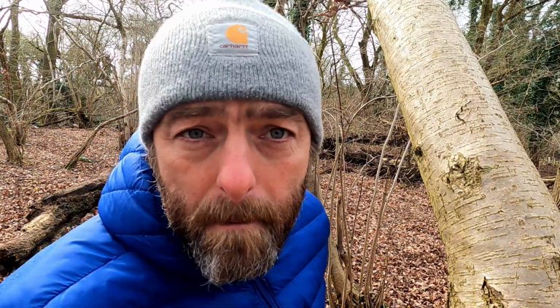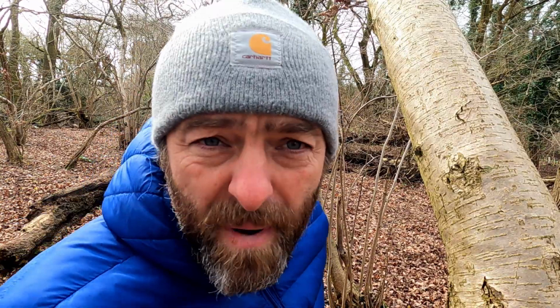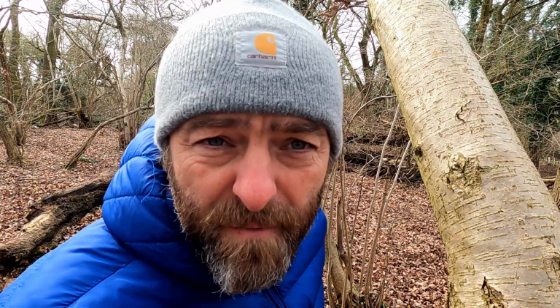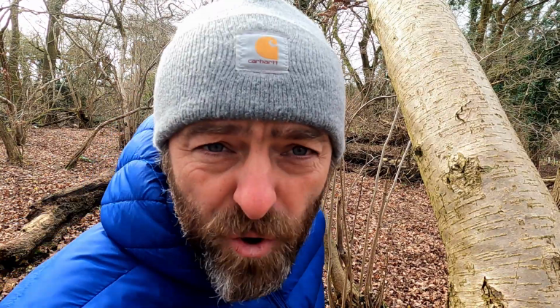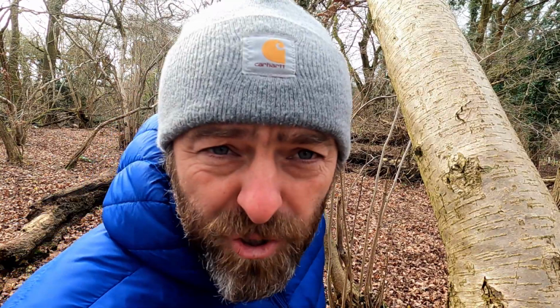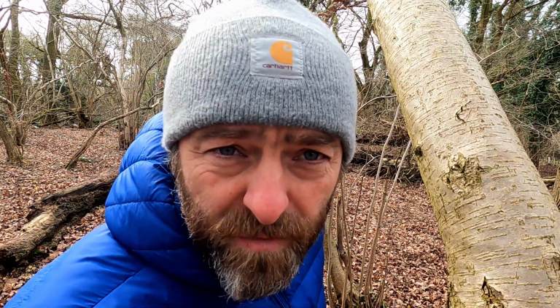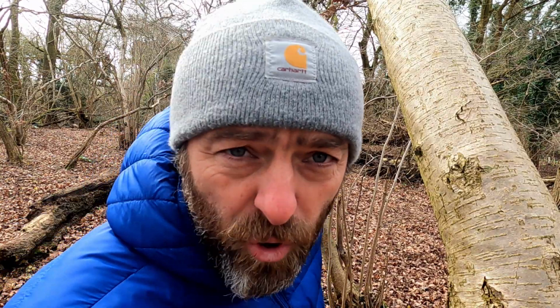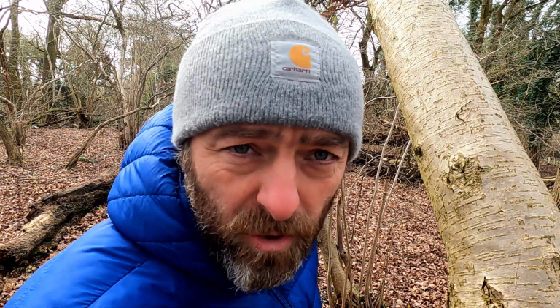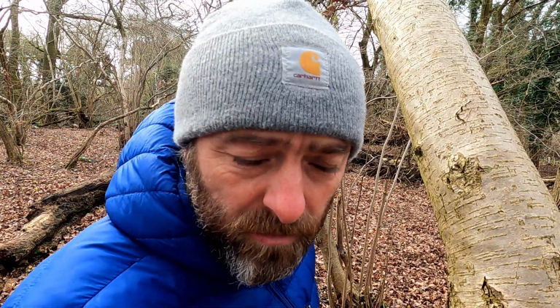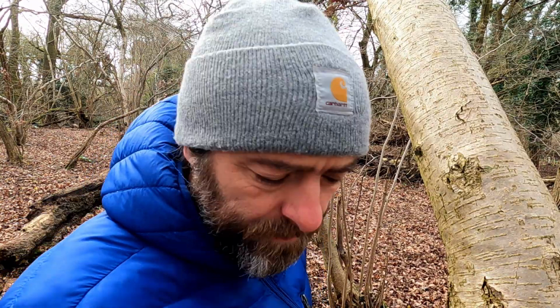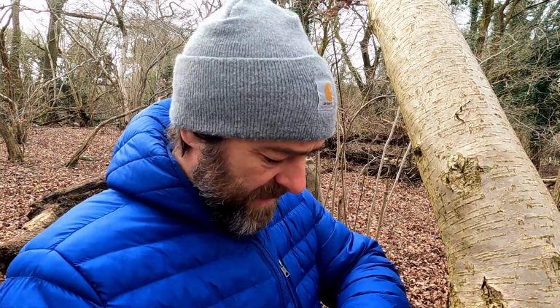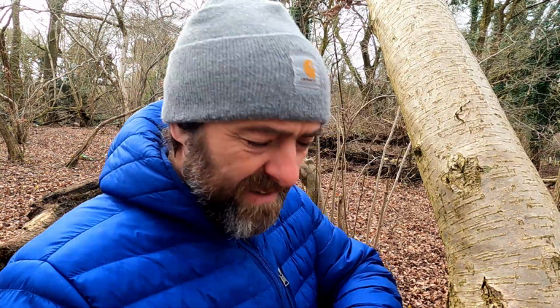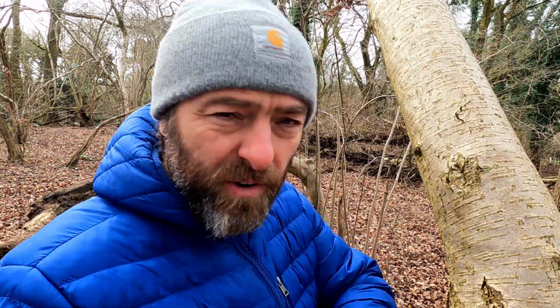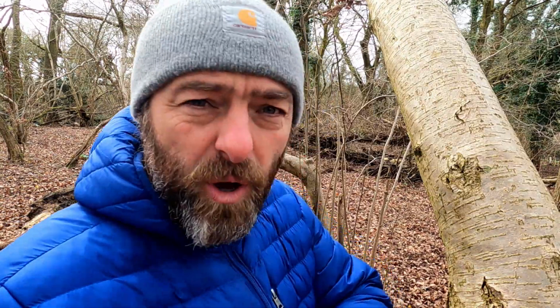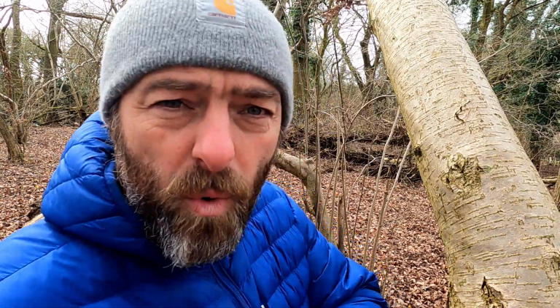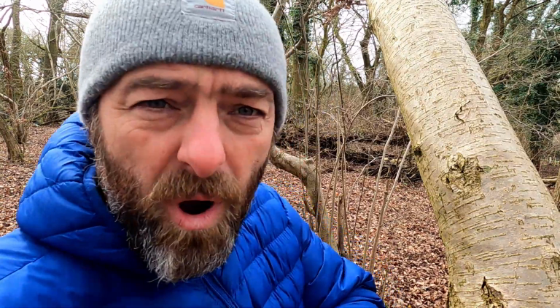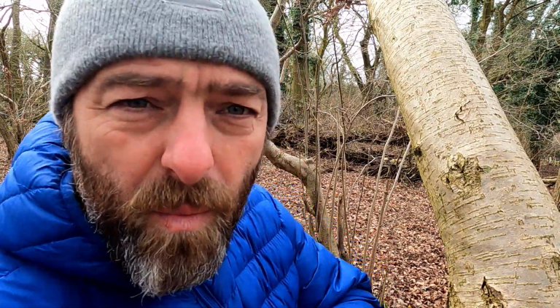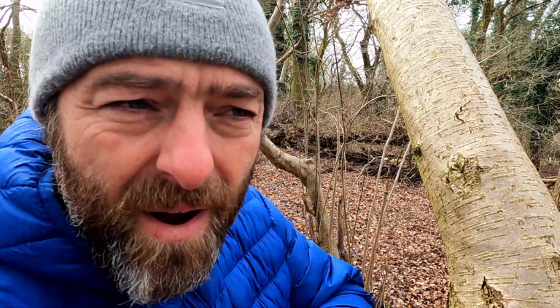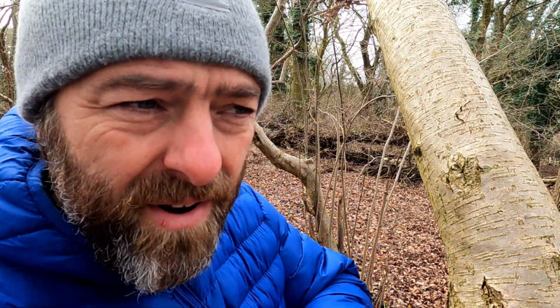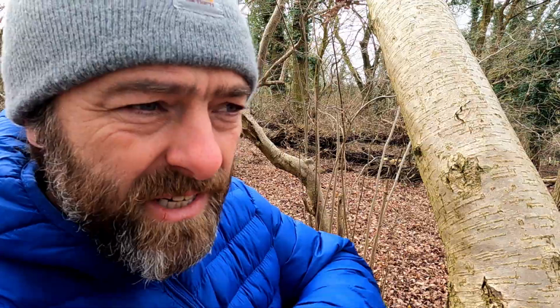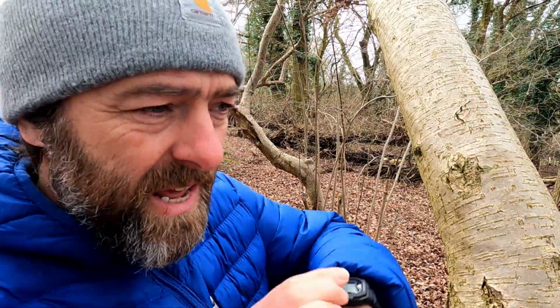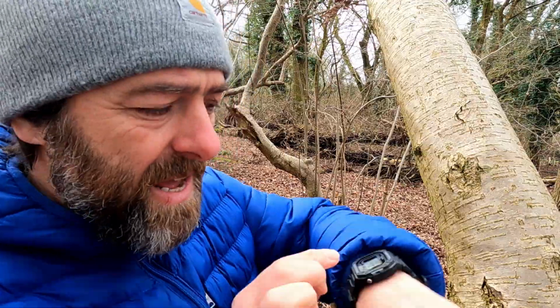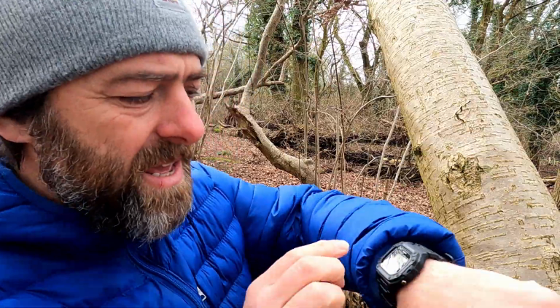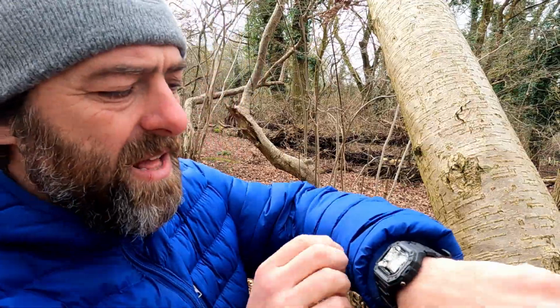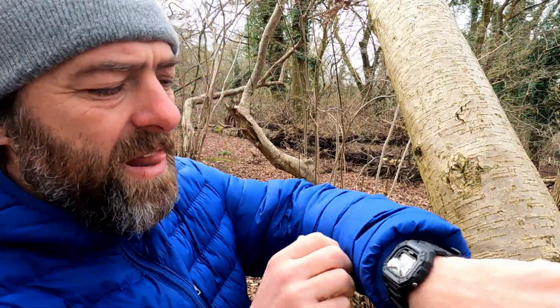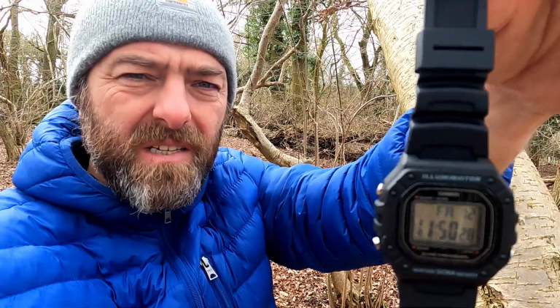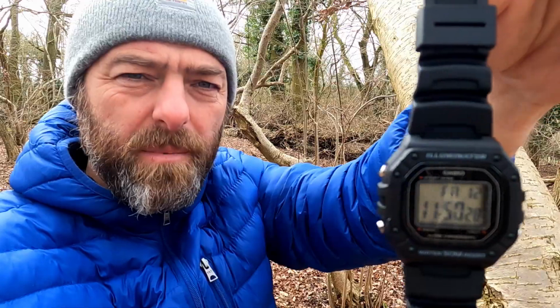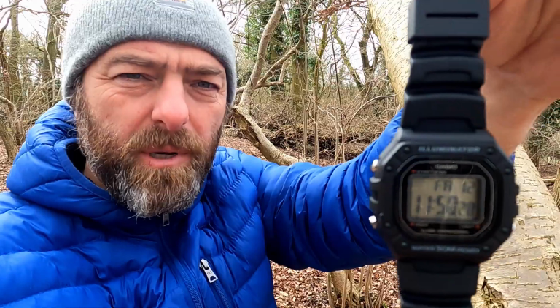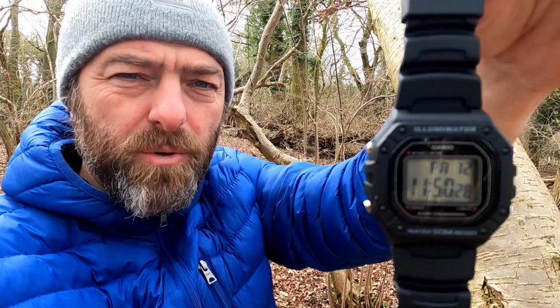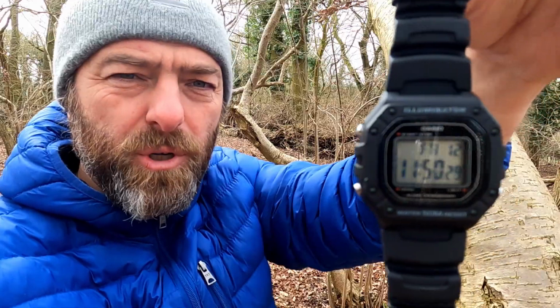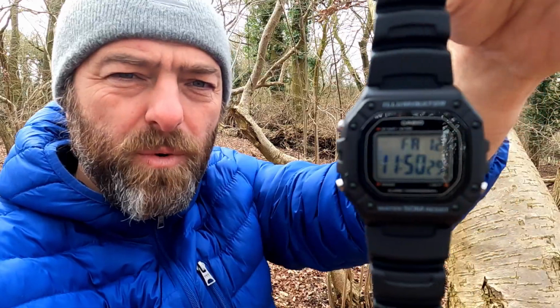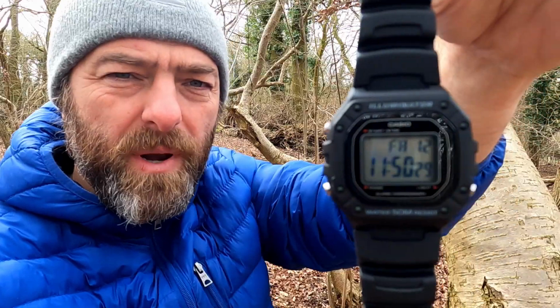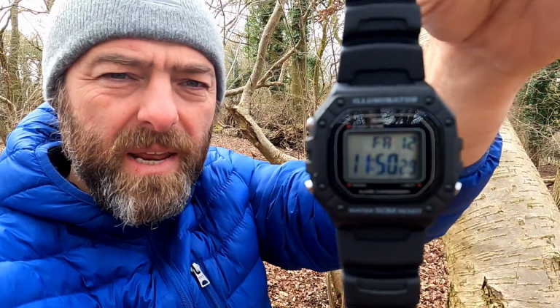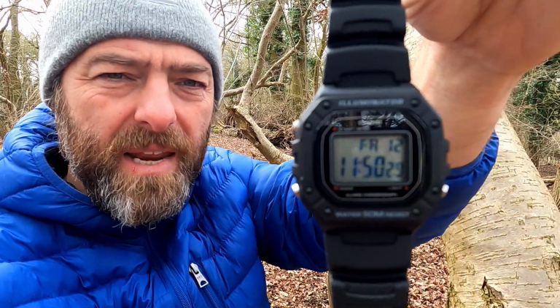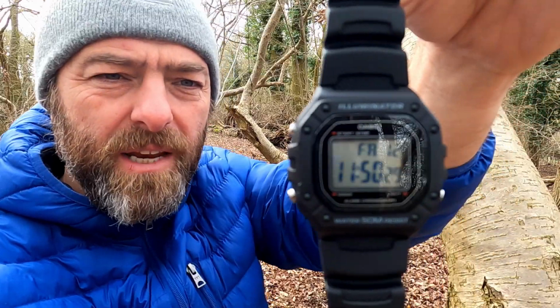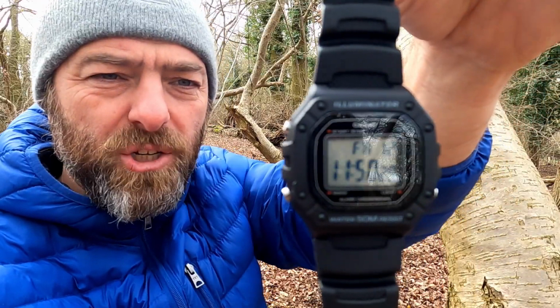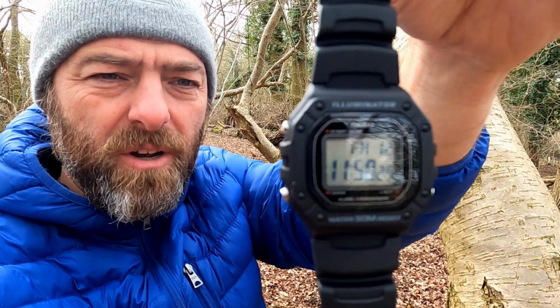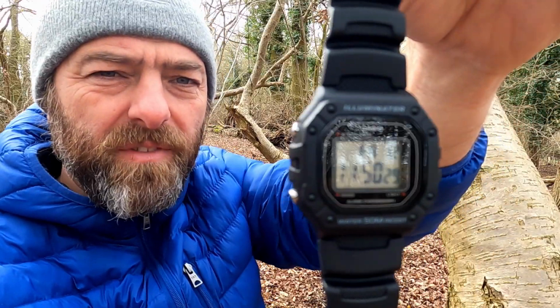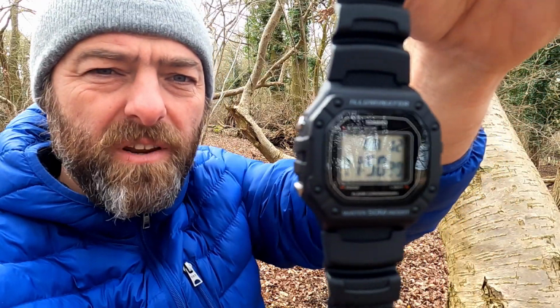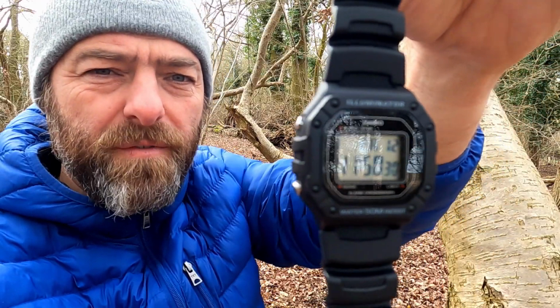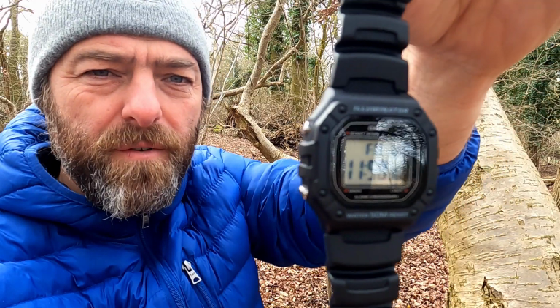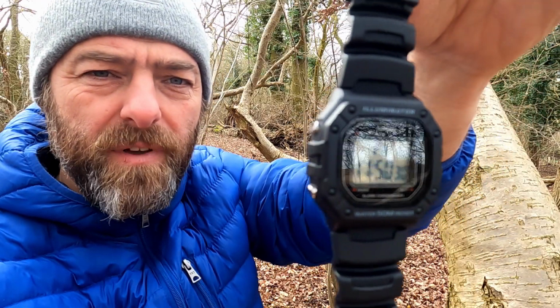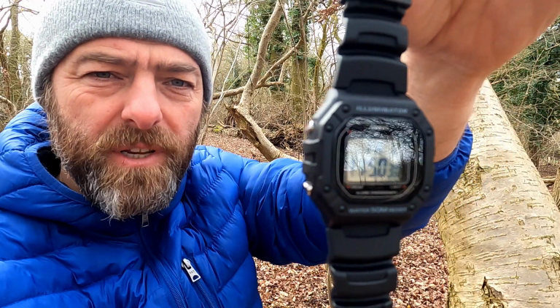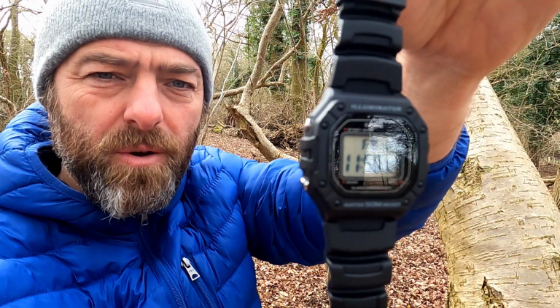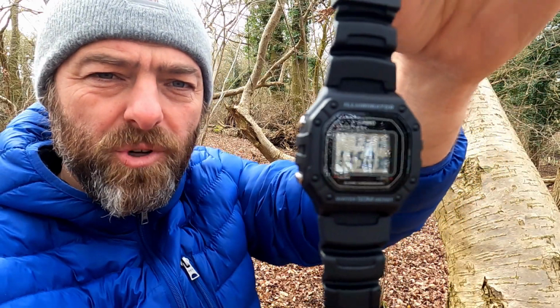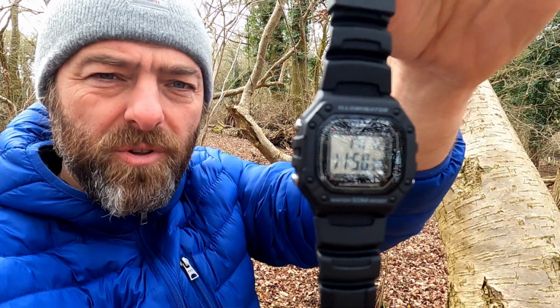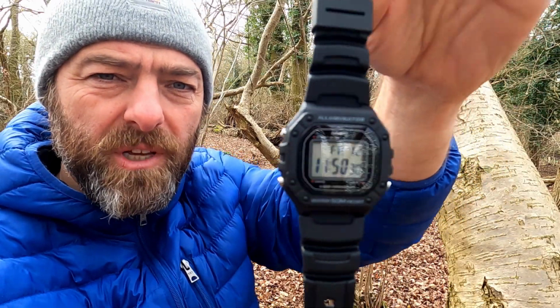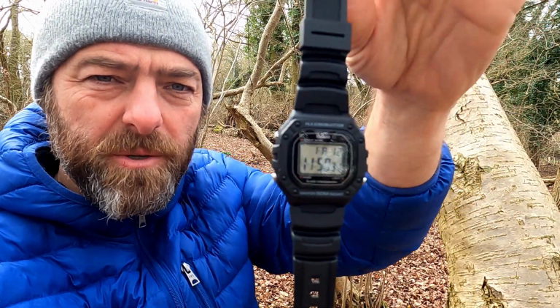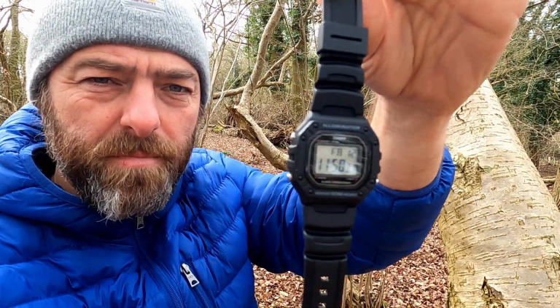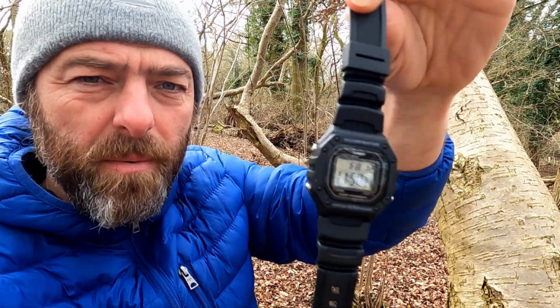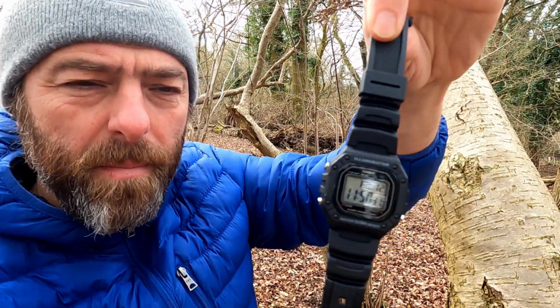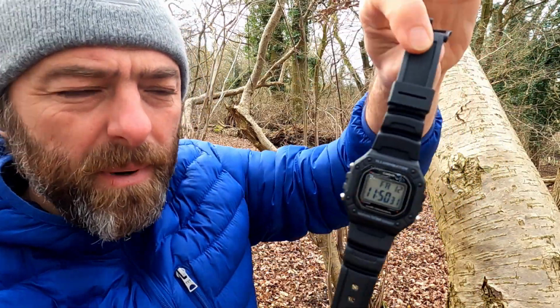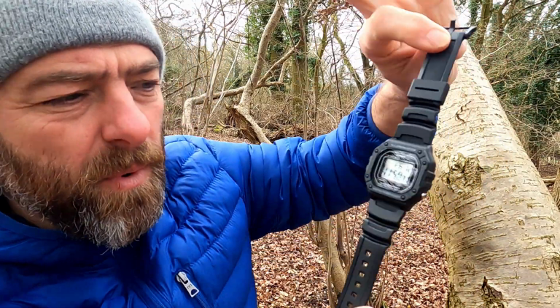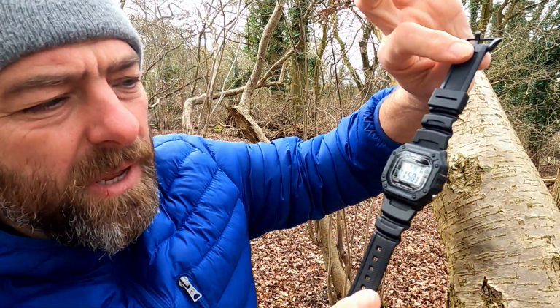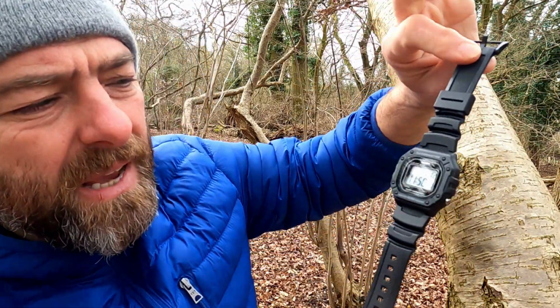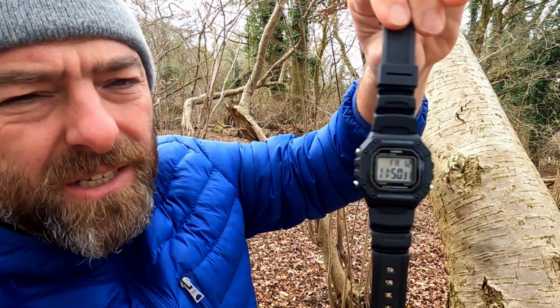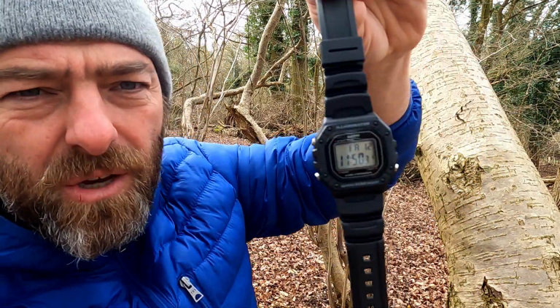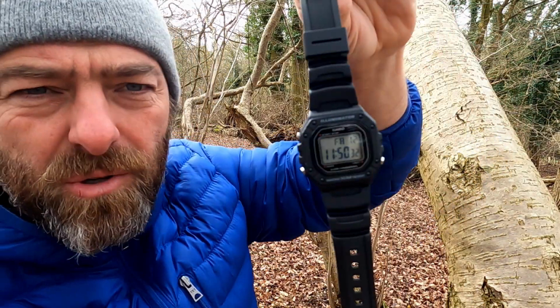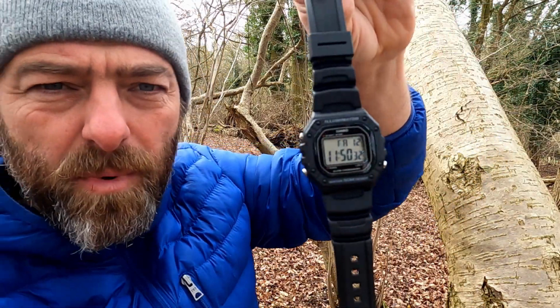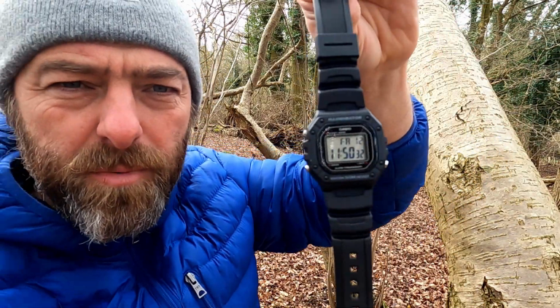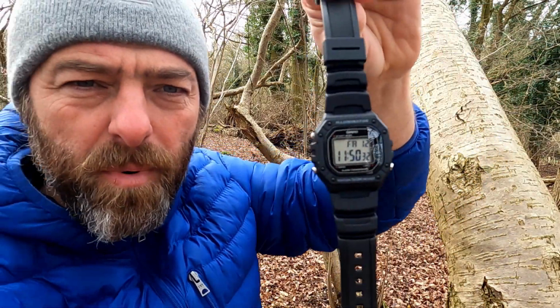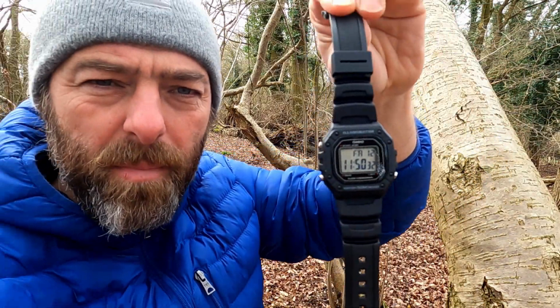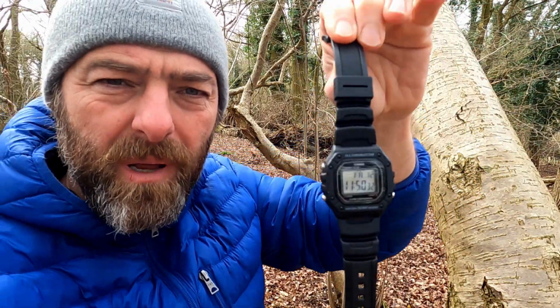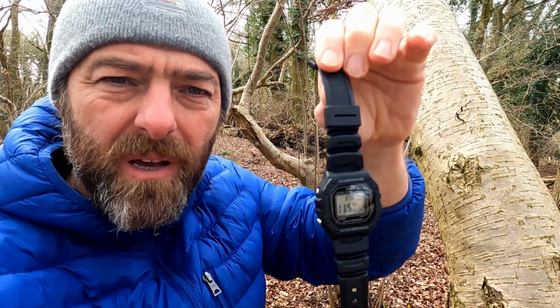But first of all, let's have a look at what I'm wearing today. W218H — I've done a few videos on this, probably one of Casio's most popular.